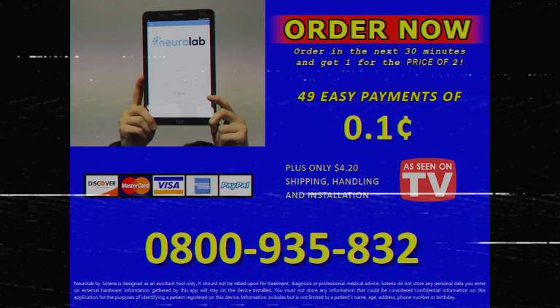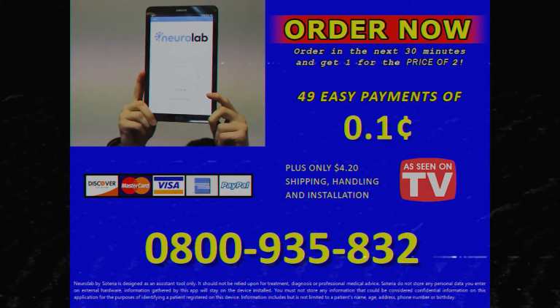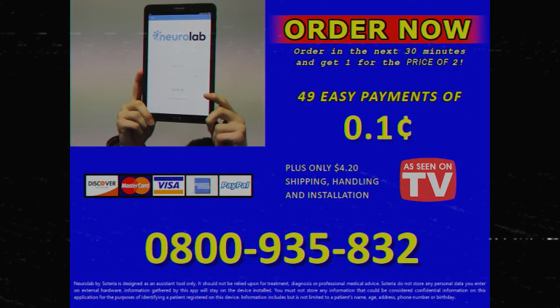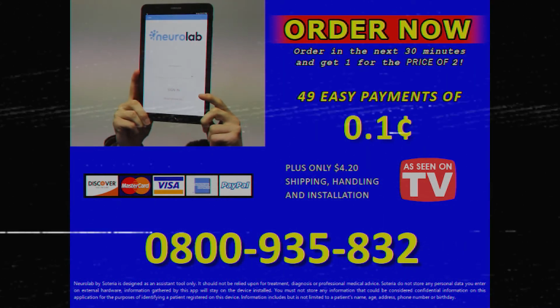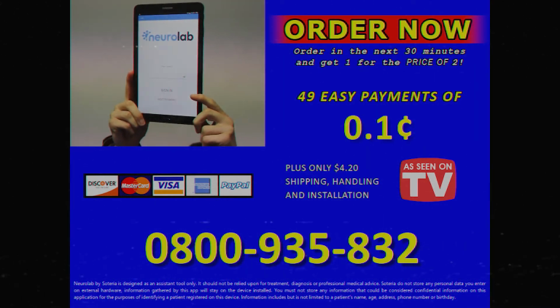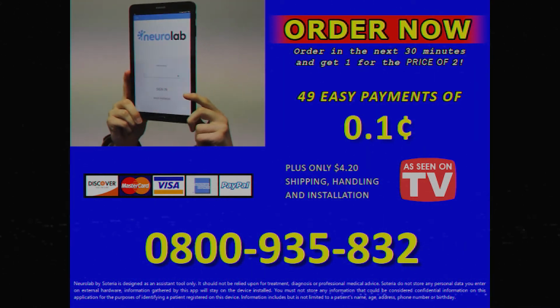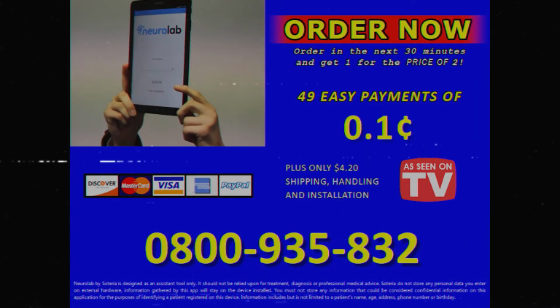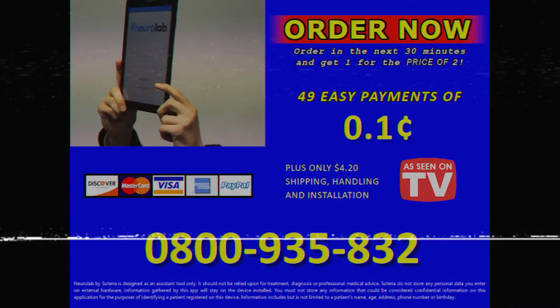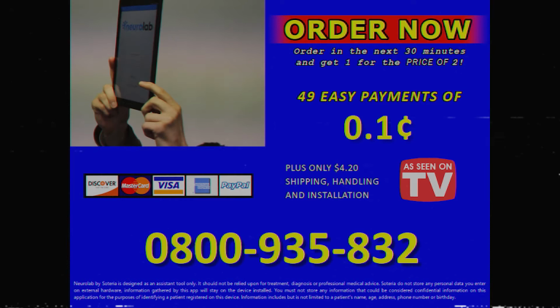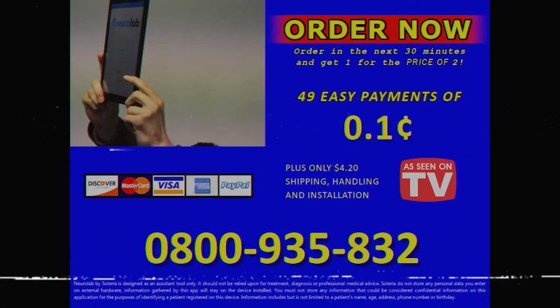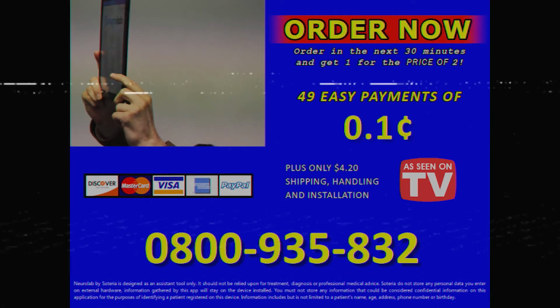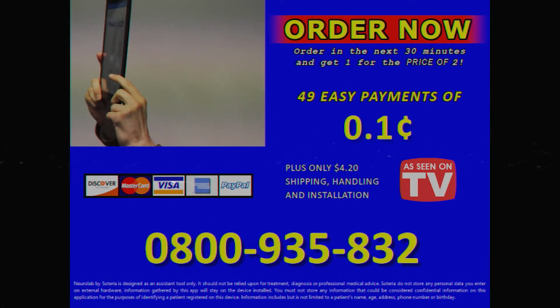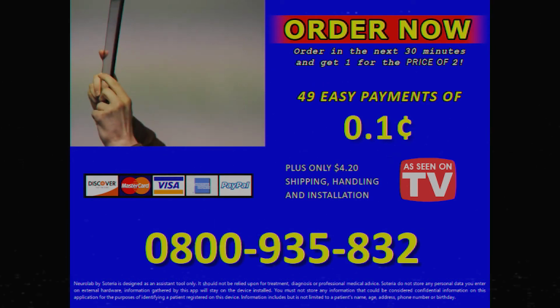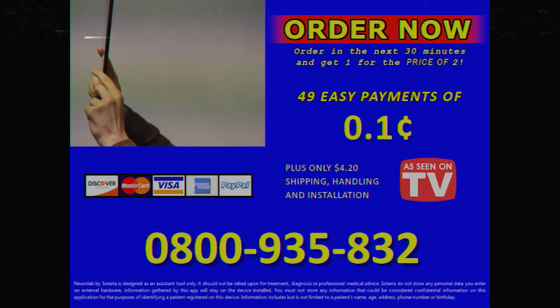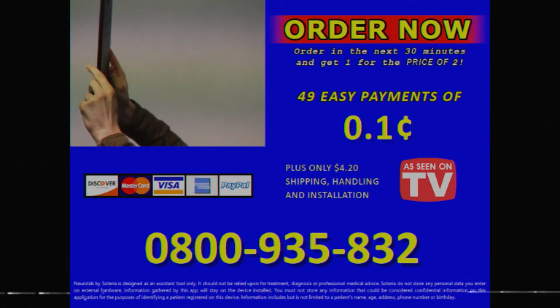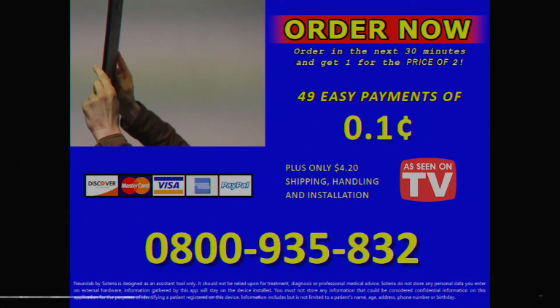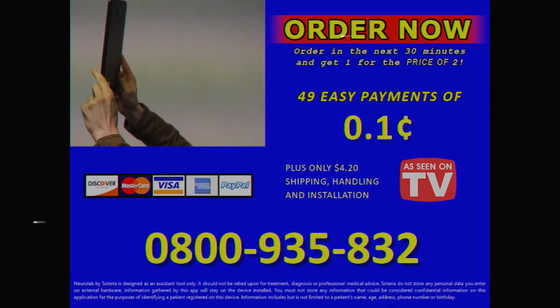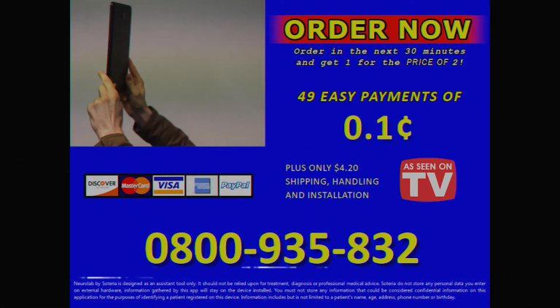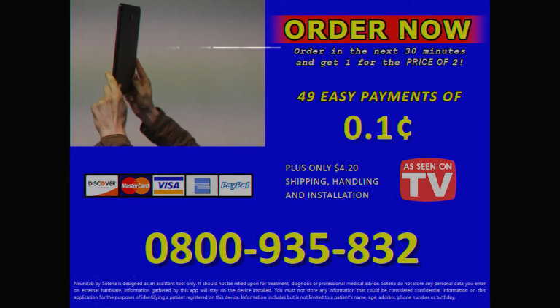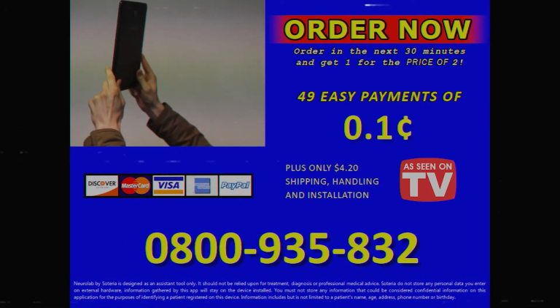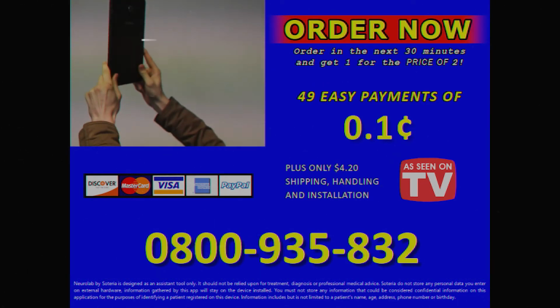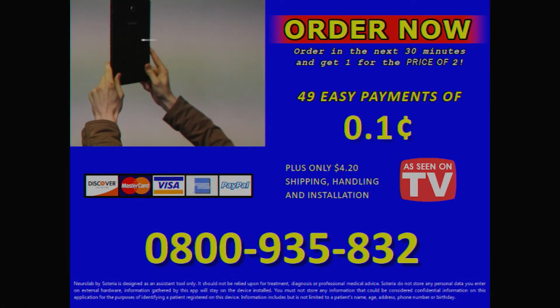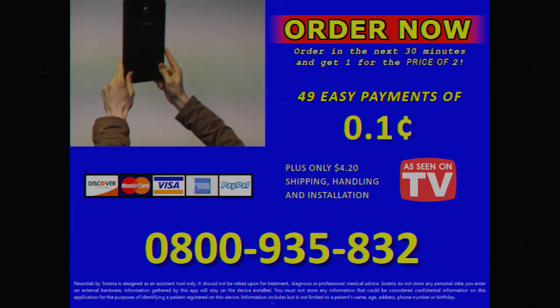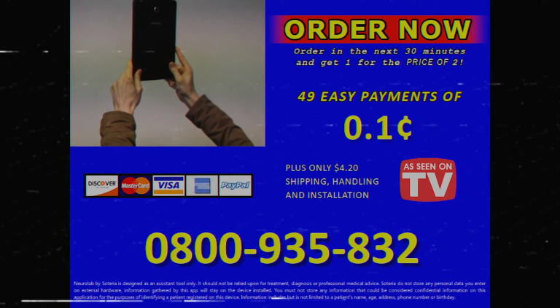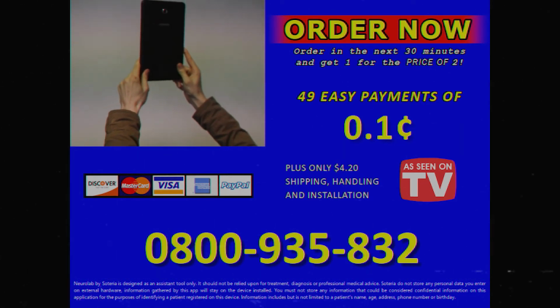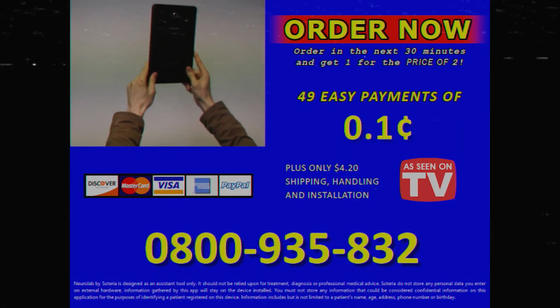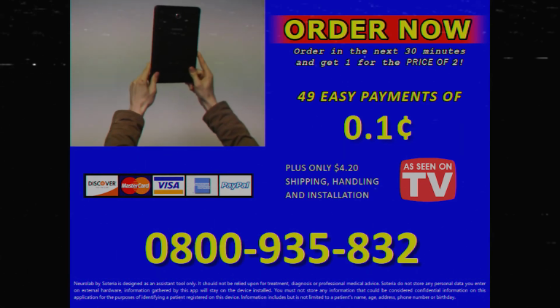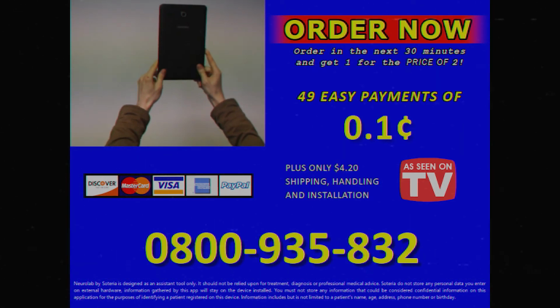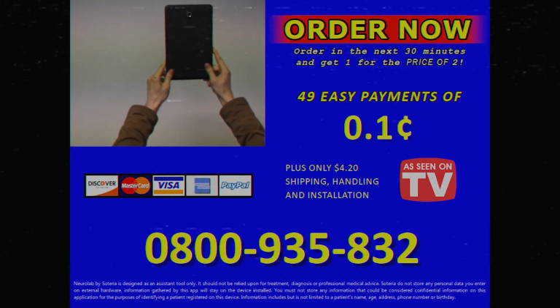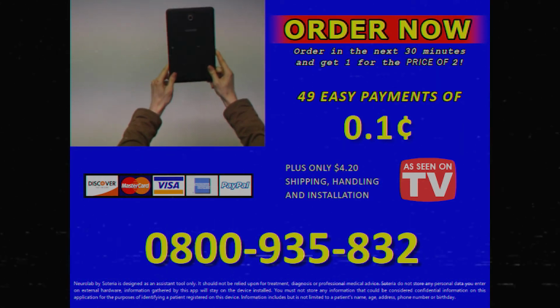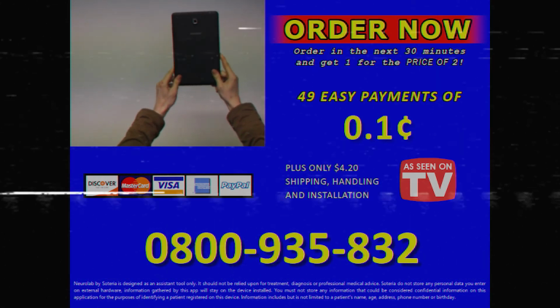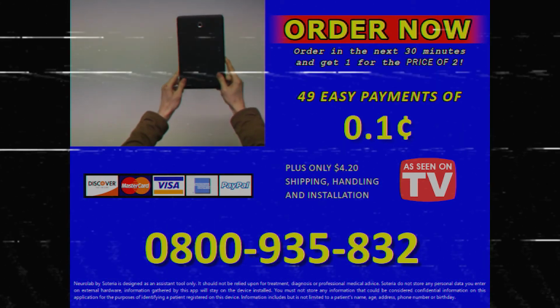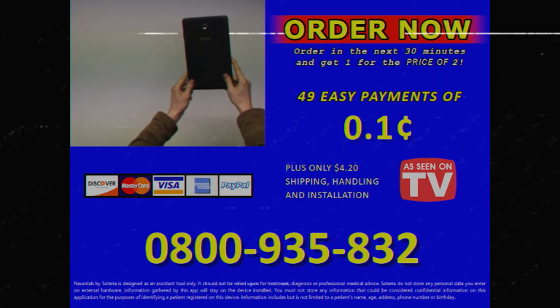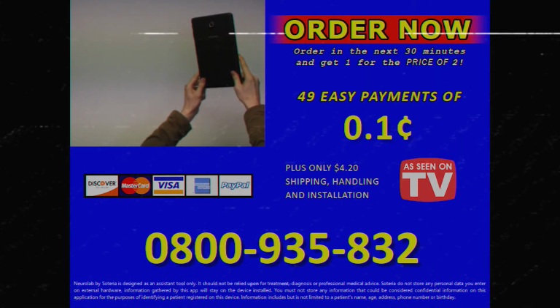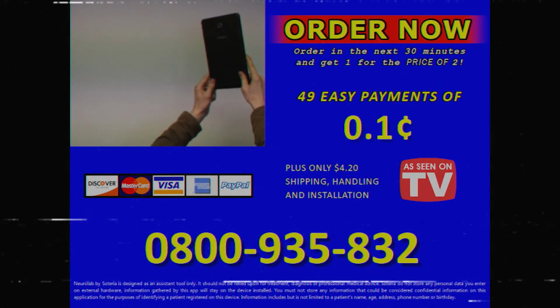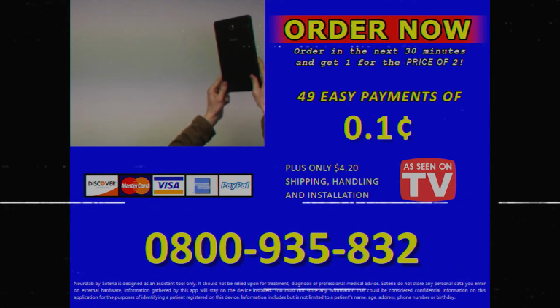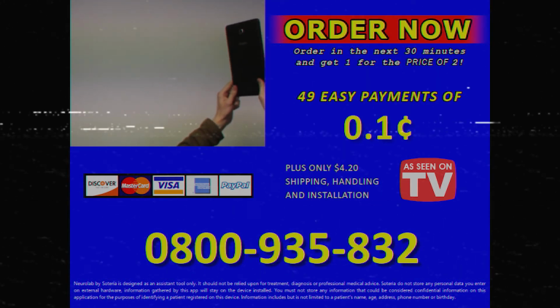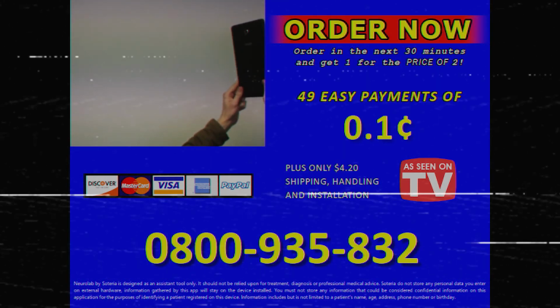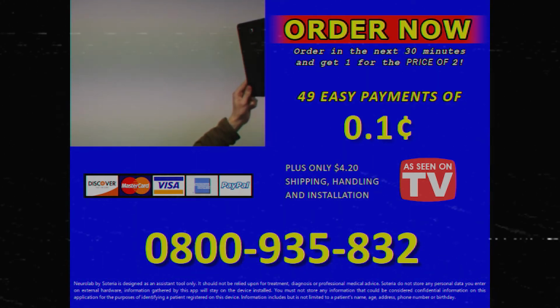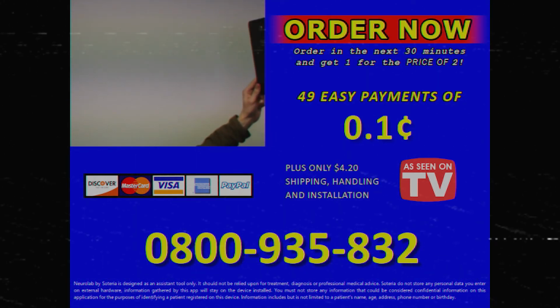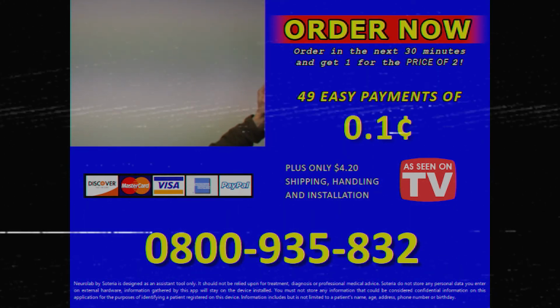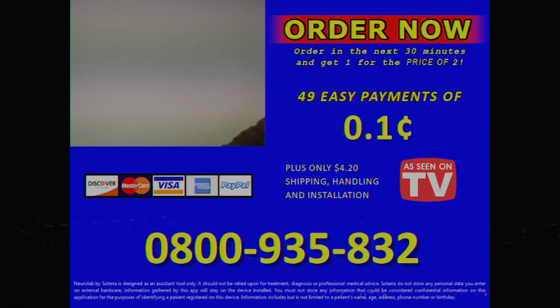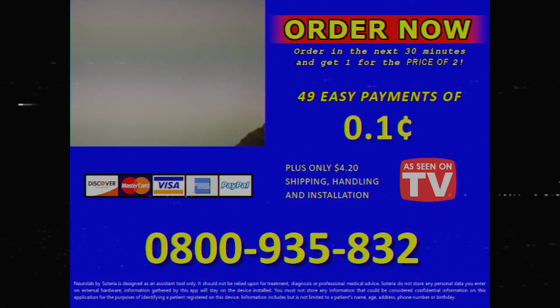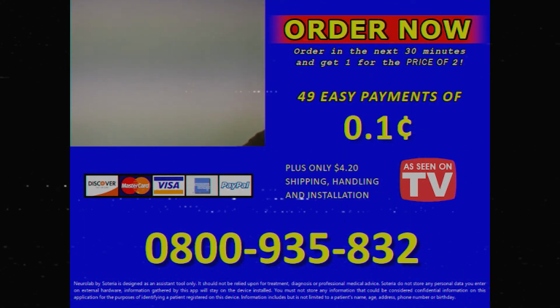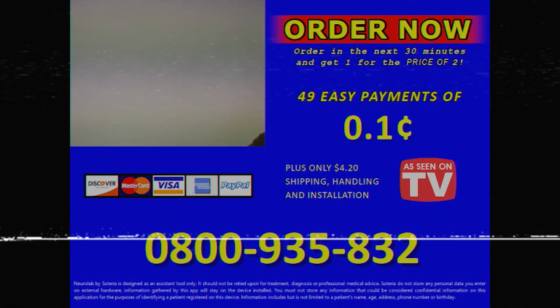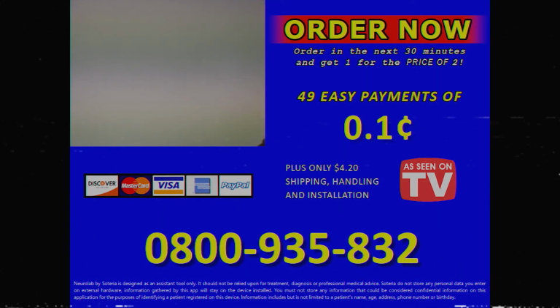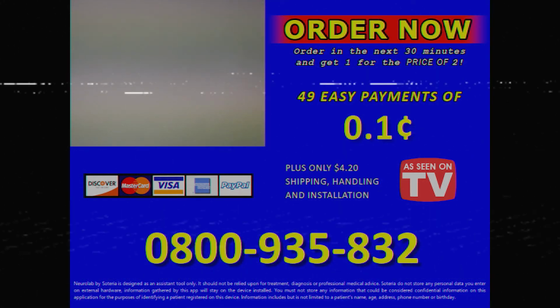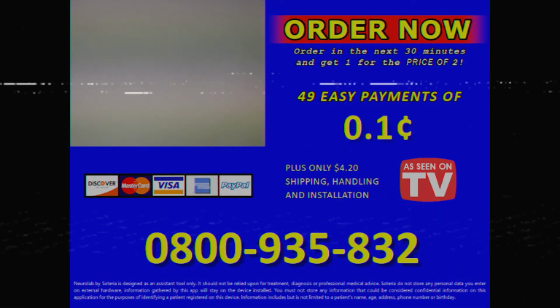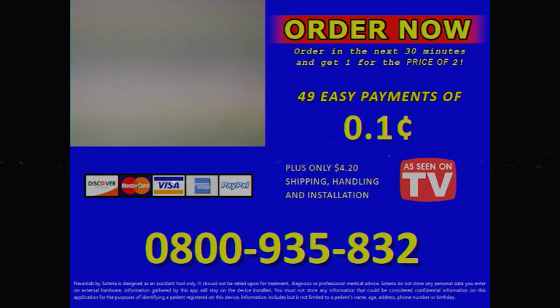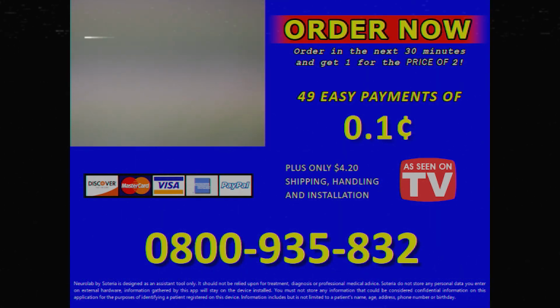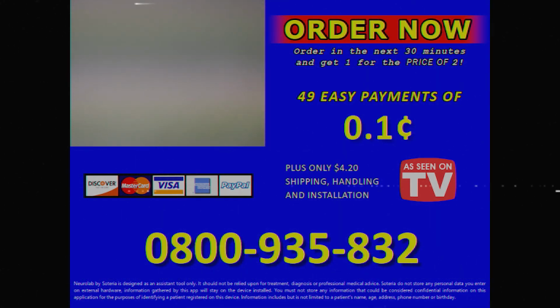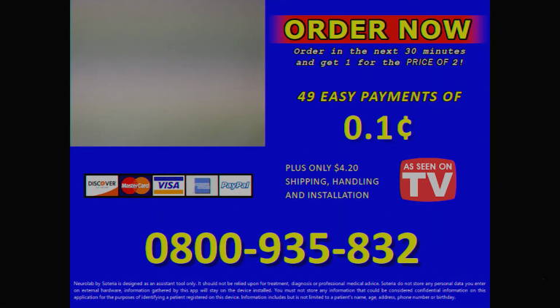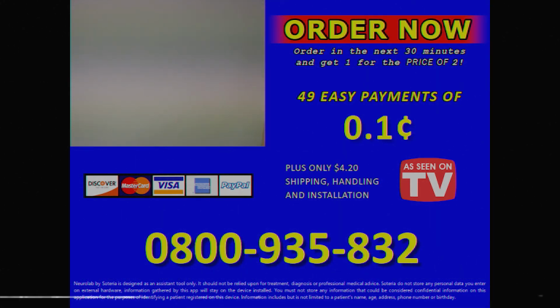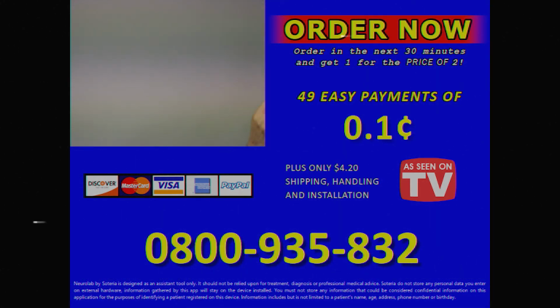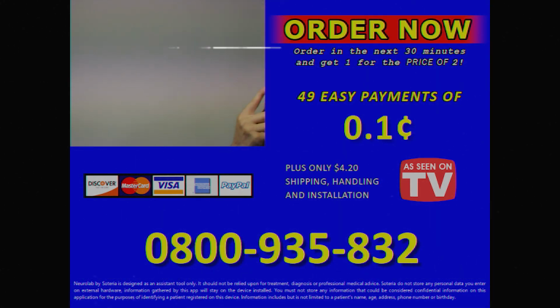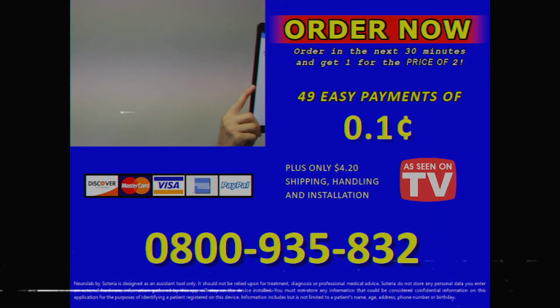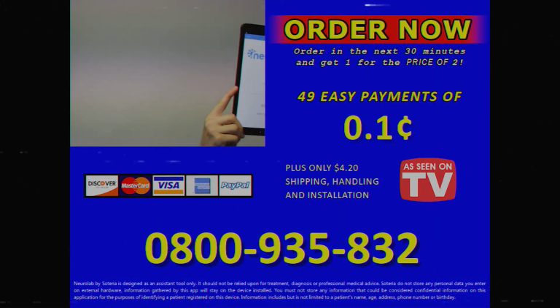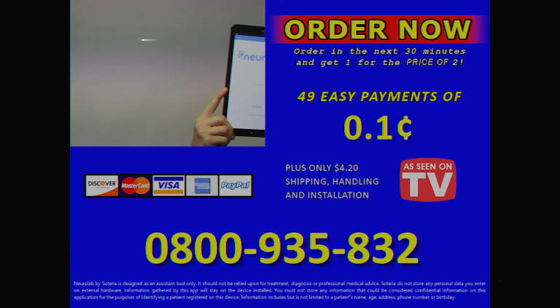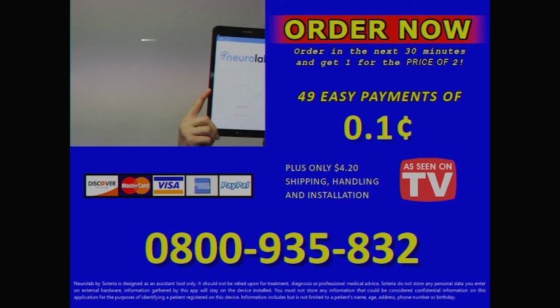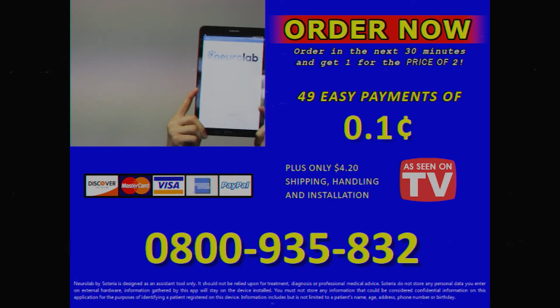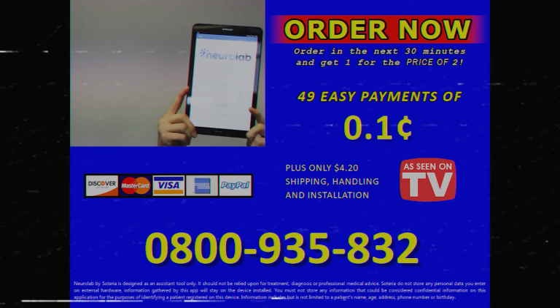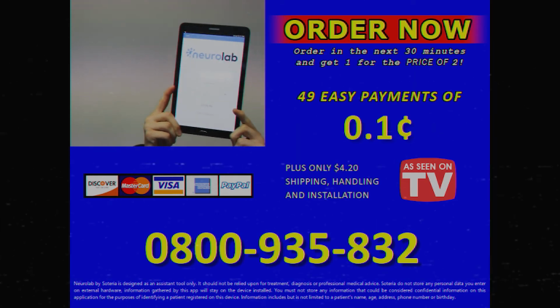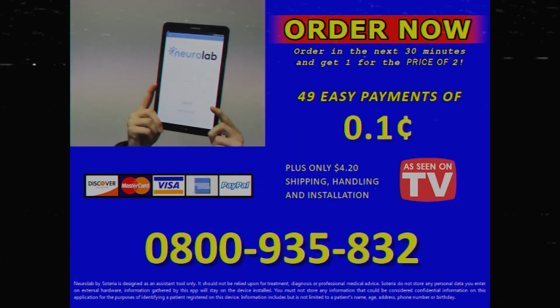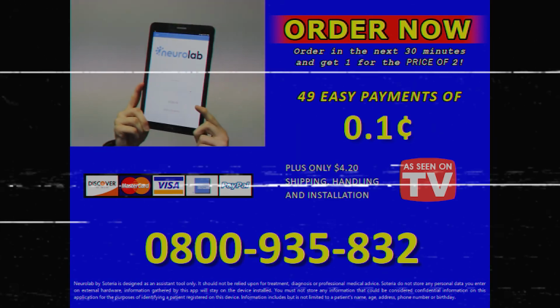You must not store any information that can be considered confidential on this application for the purposes of identifying a patient registered on this device. Information includes, but is not limited to, a patient's name, age, address, phone number, or birth date.